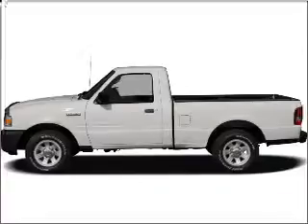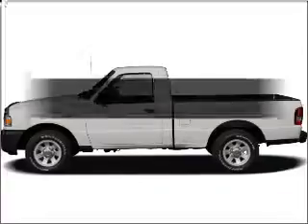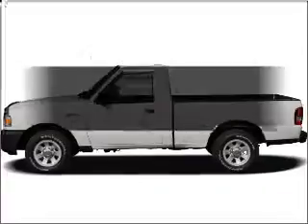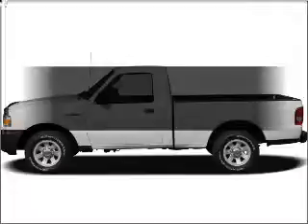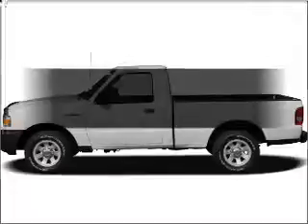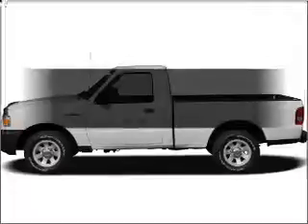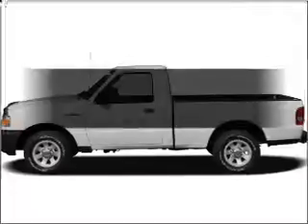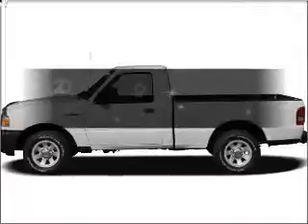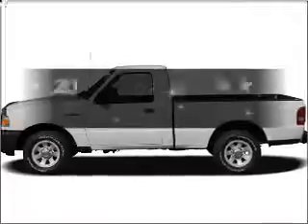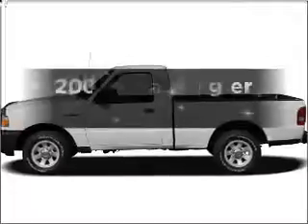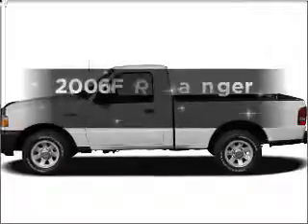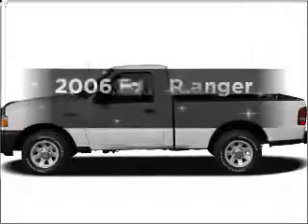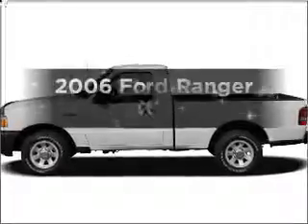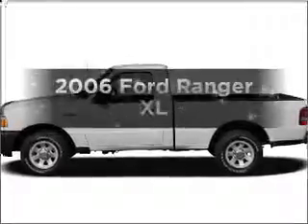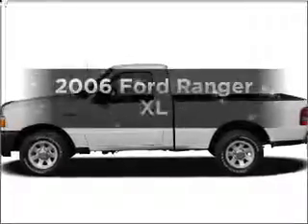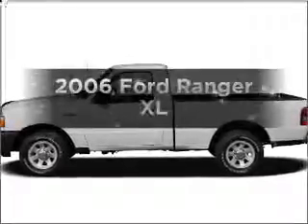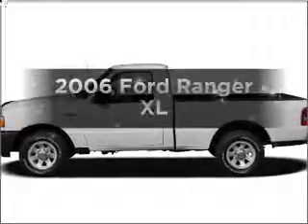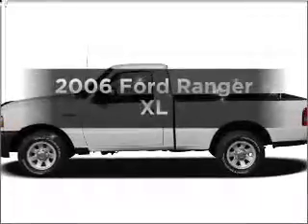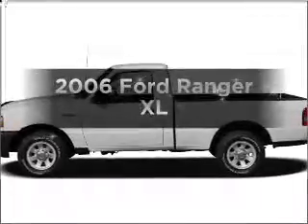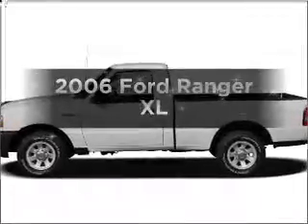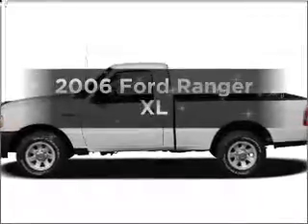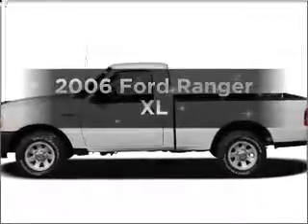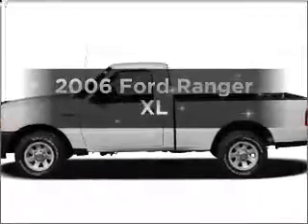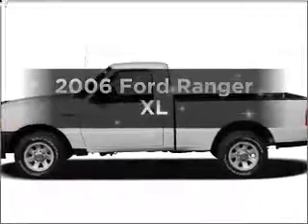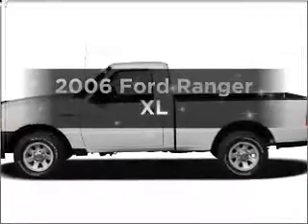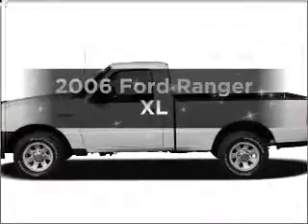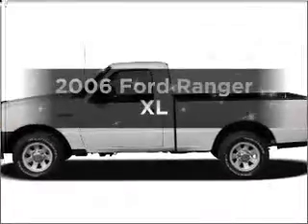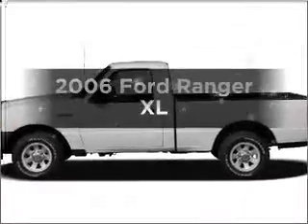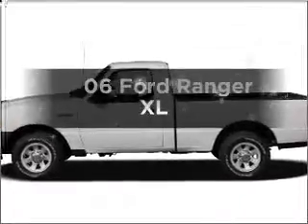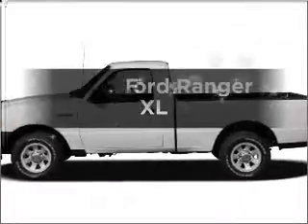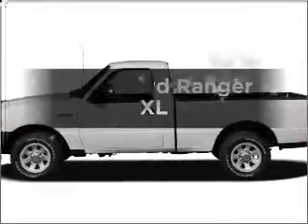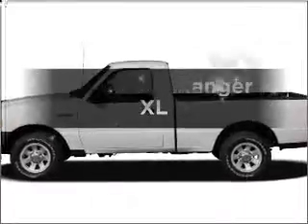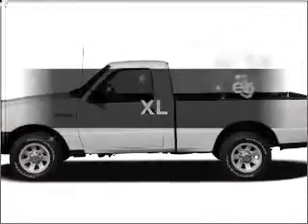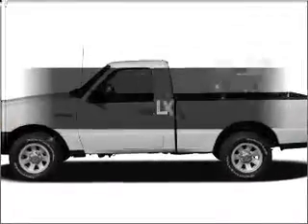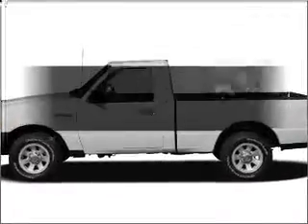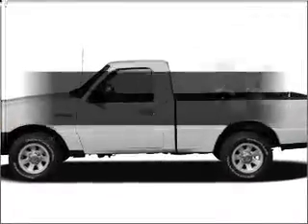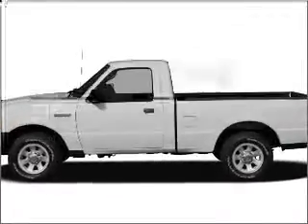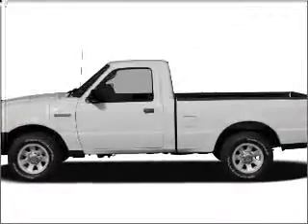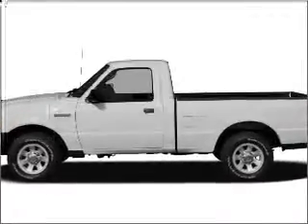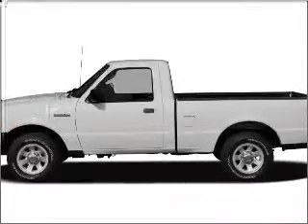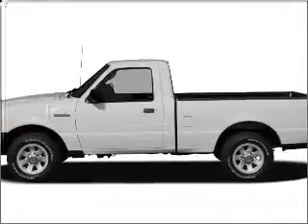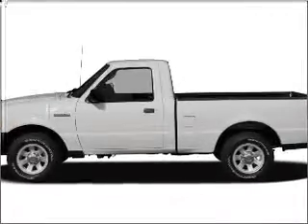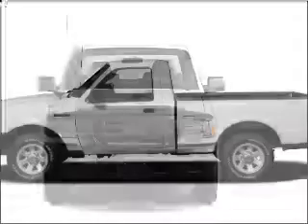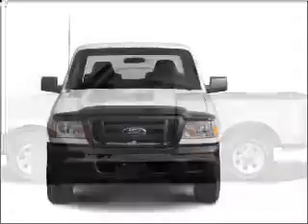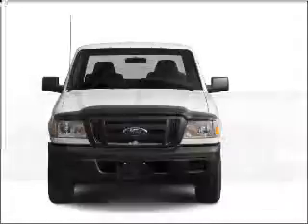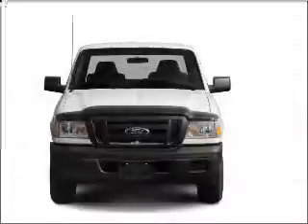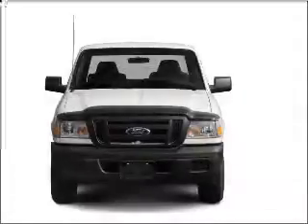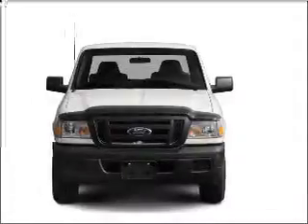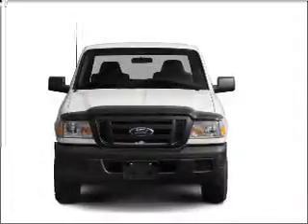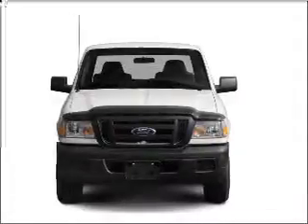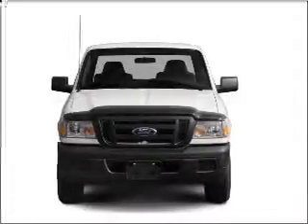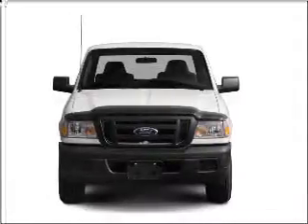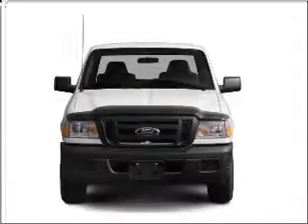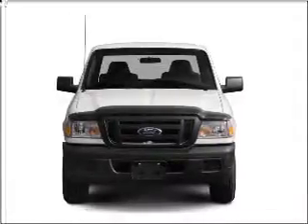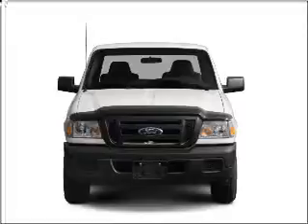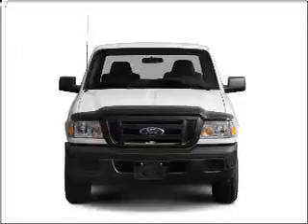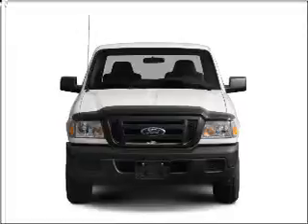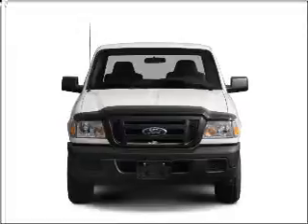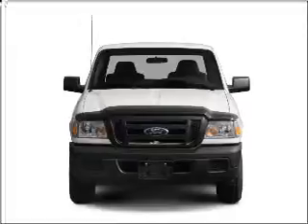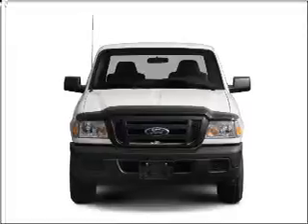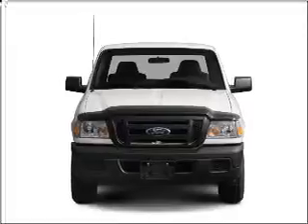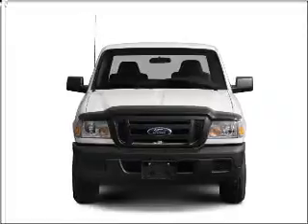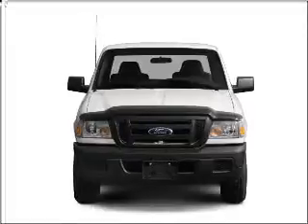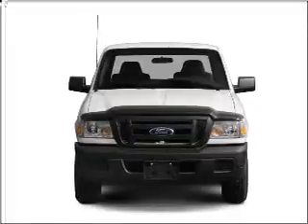Check out this 2006 Ford Ranger. Travel the roads in style and comfort in this great vehicle.